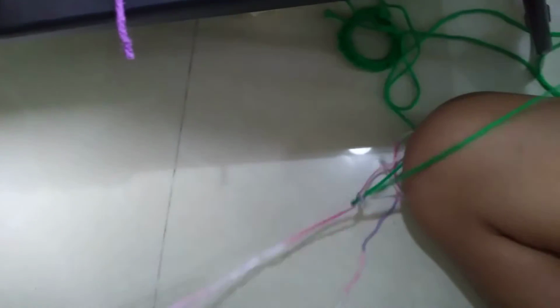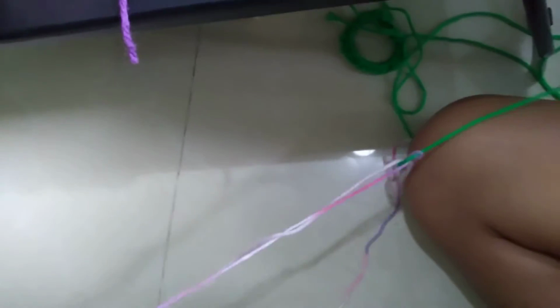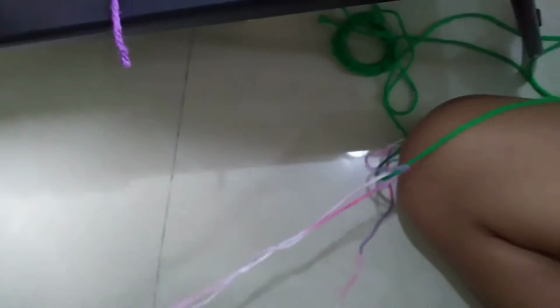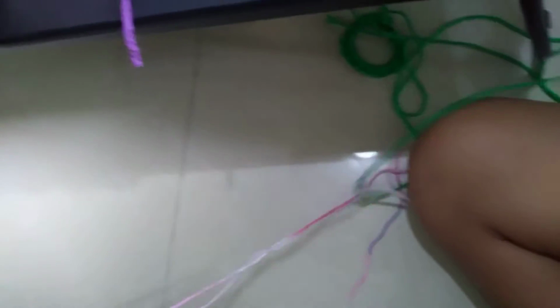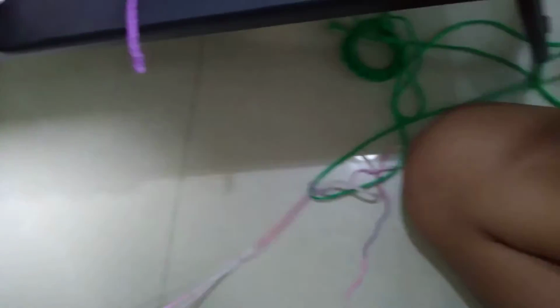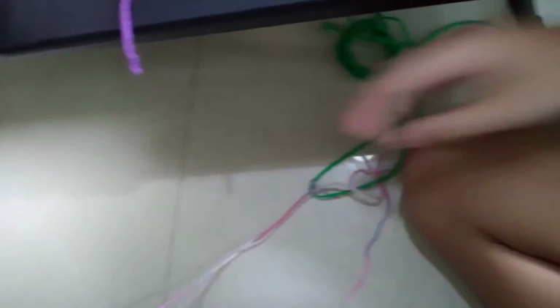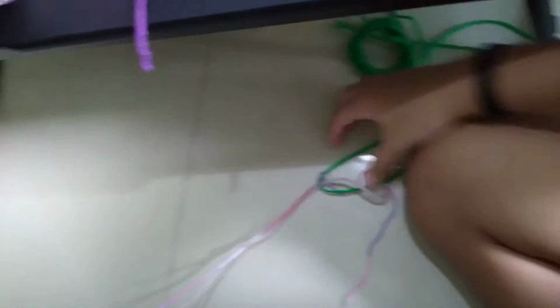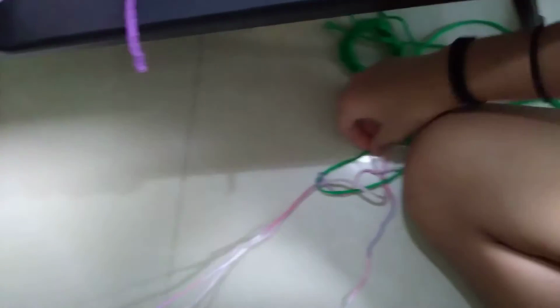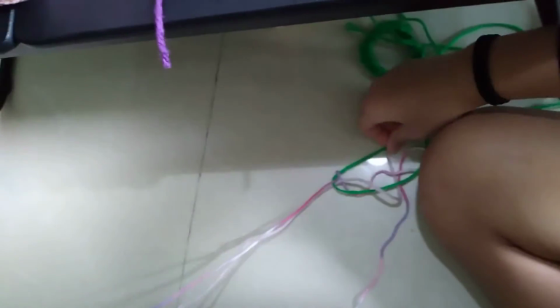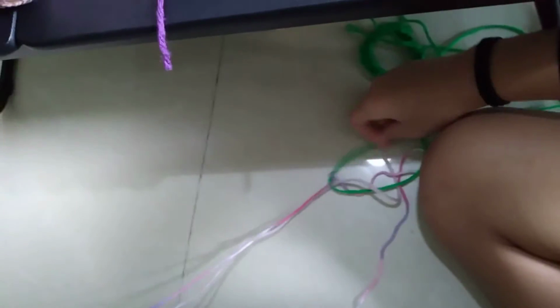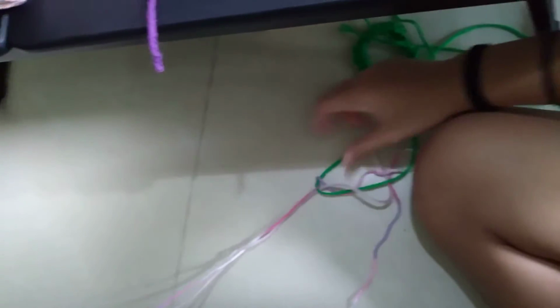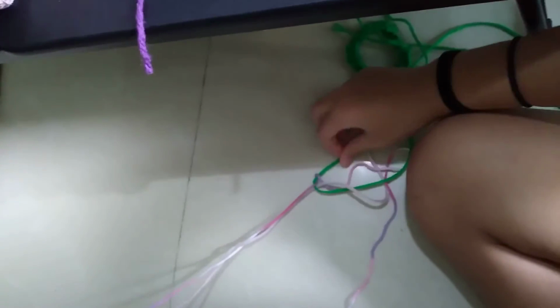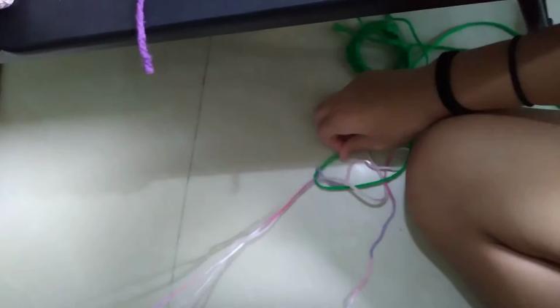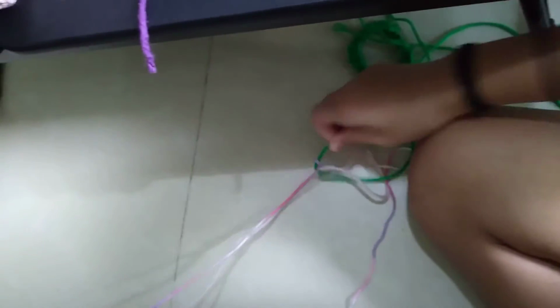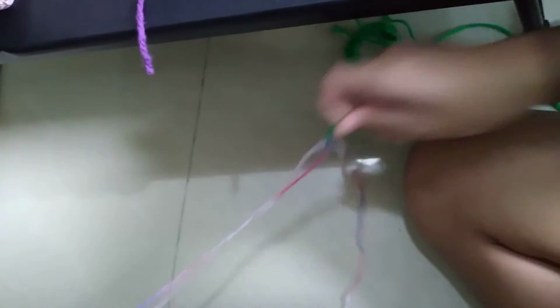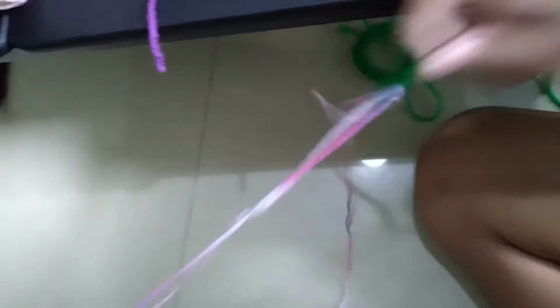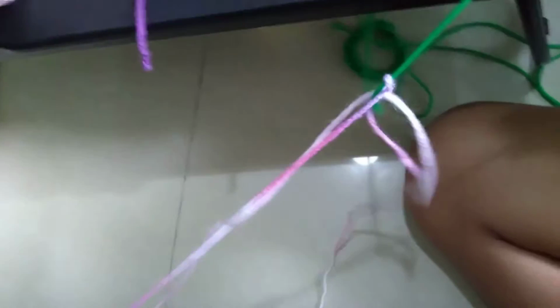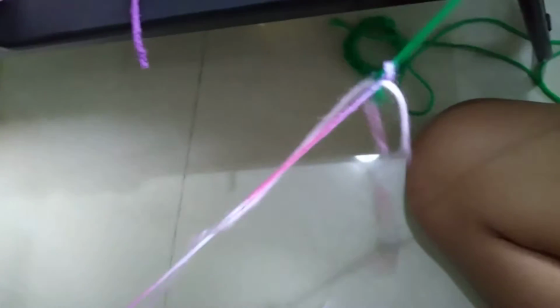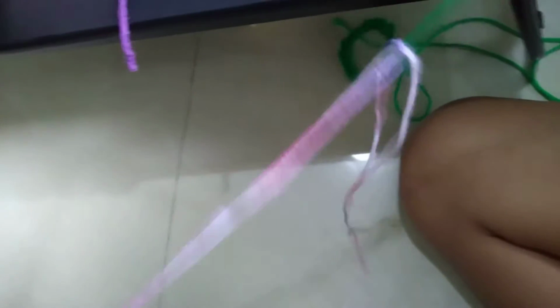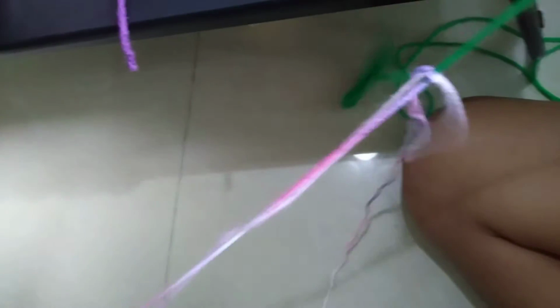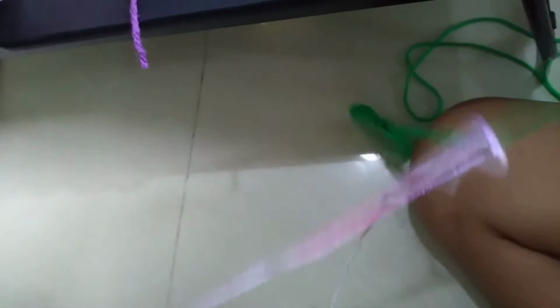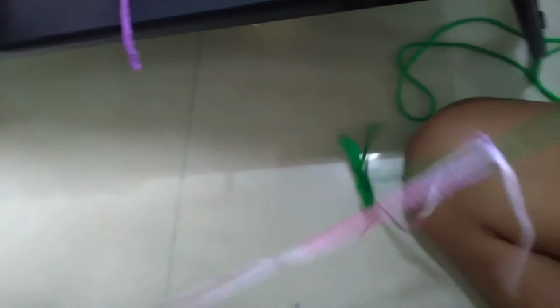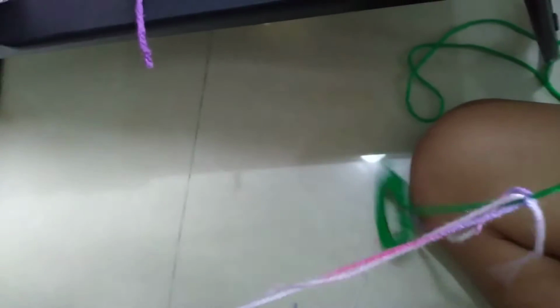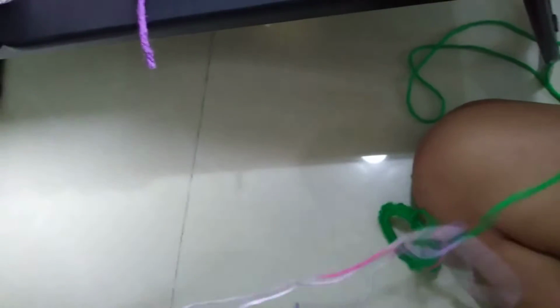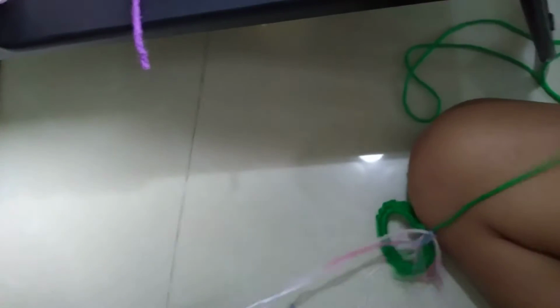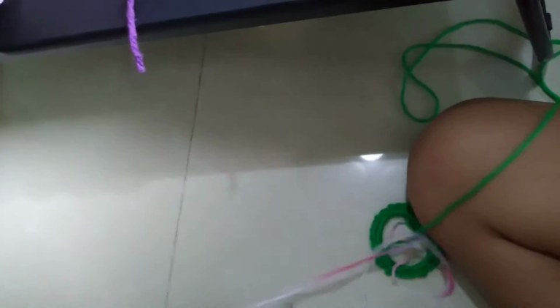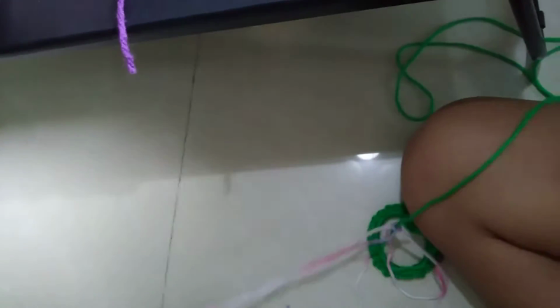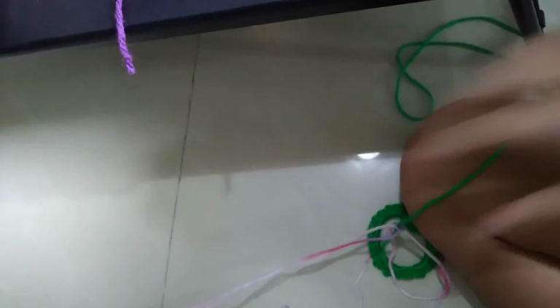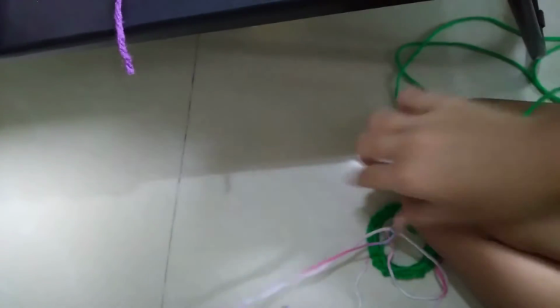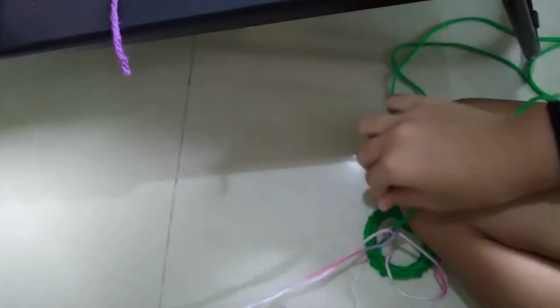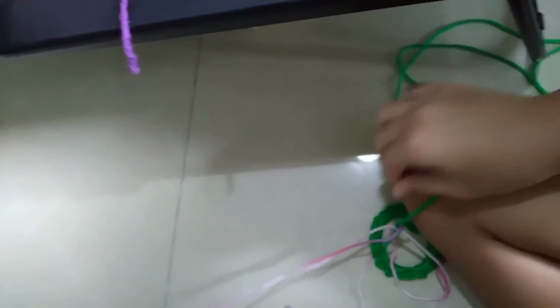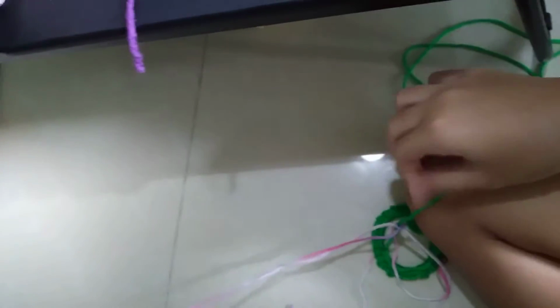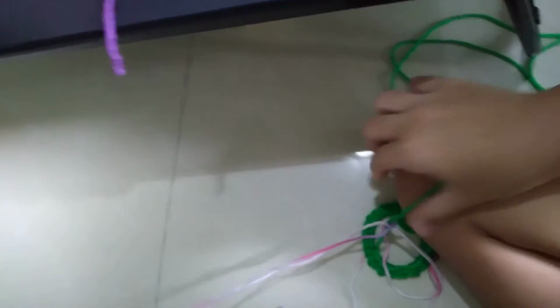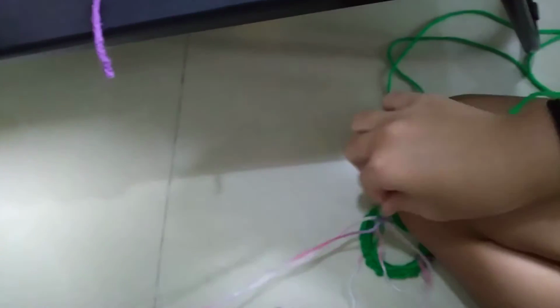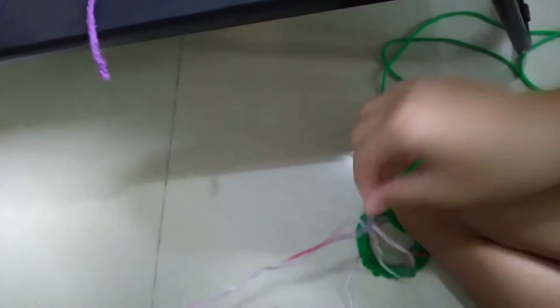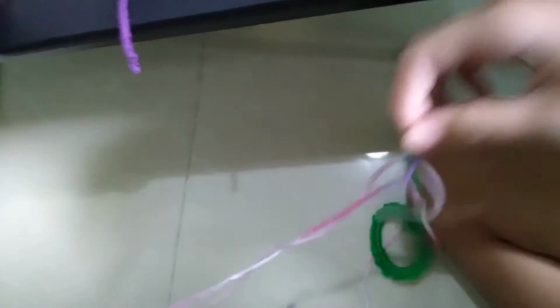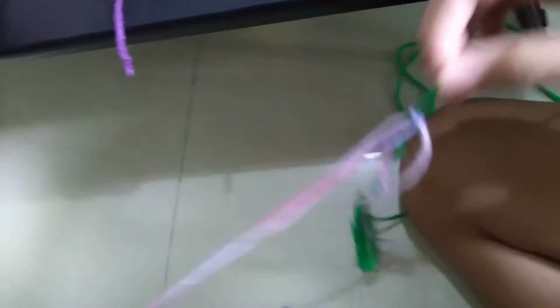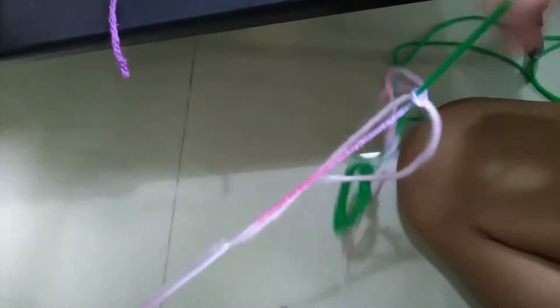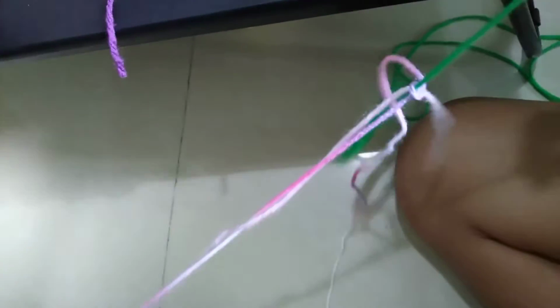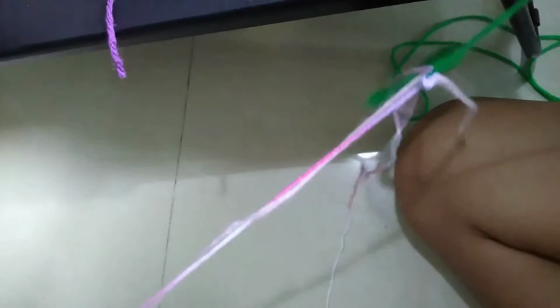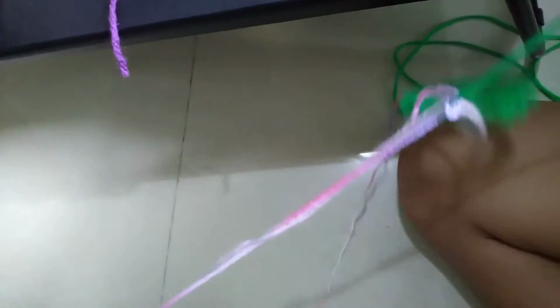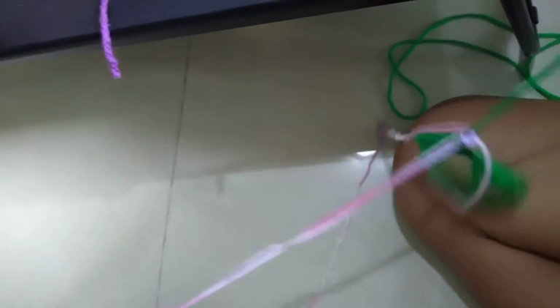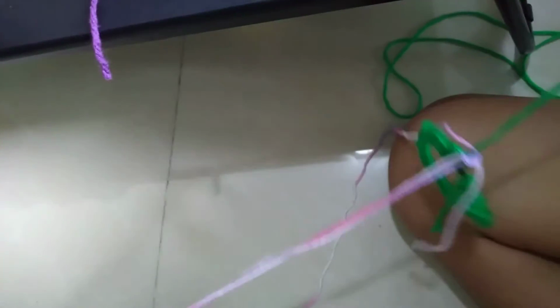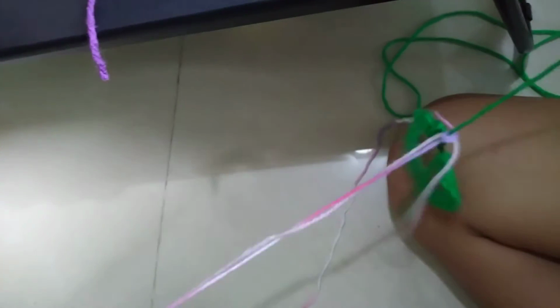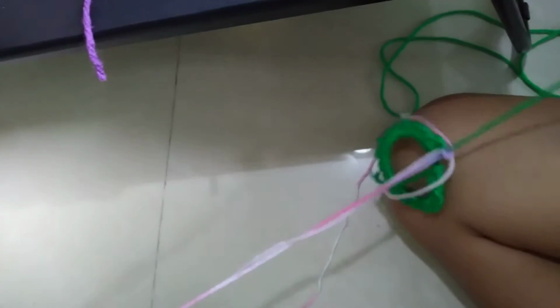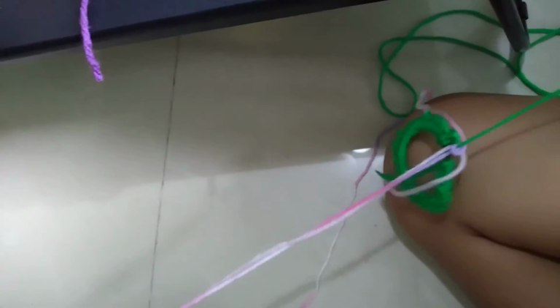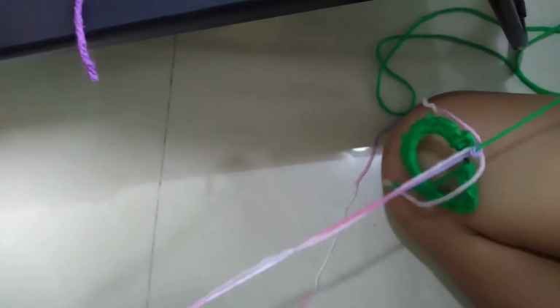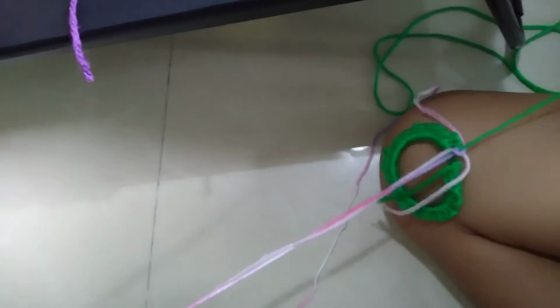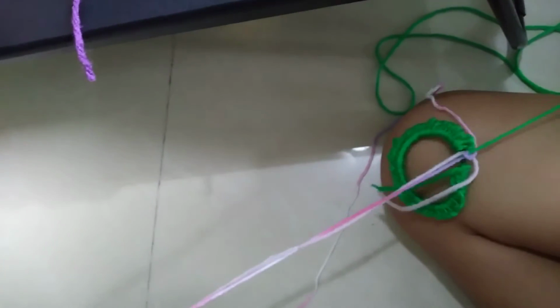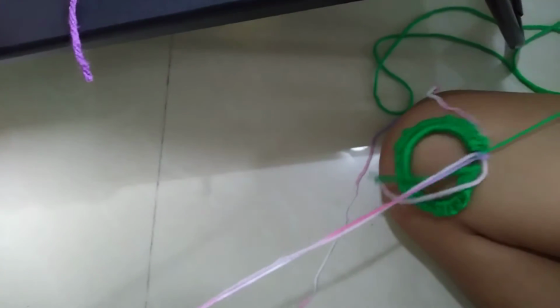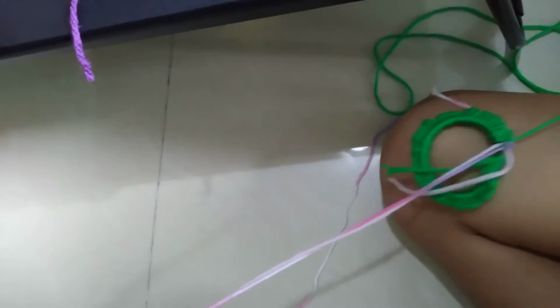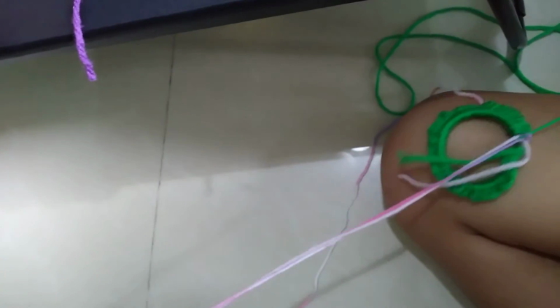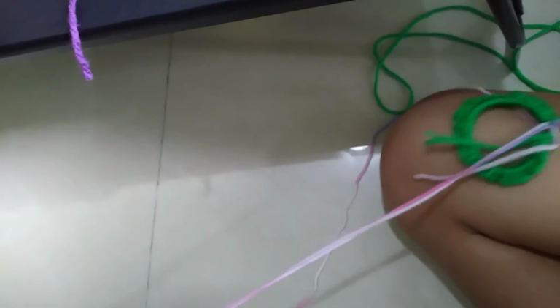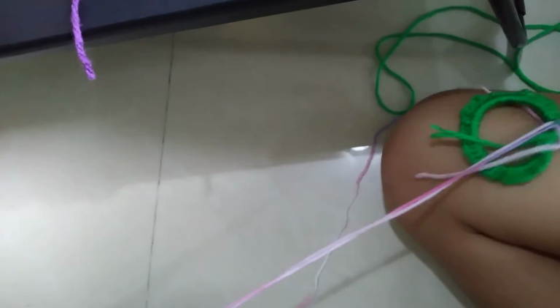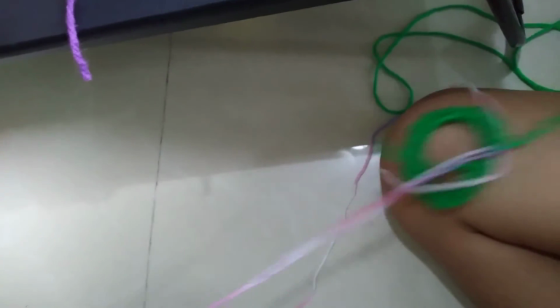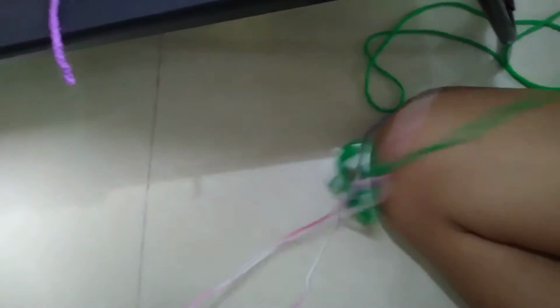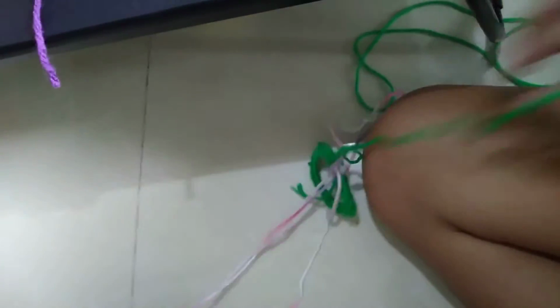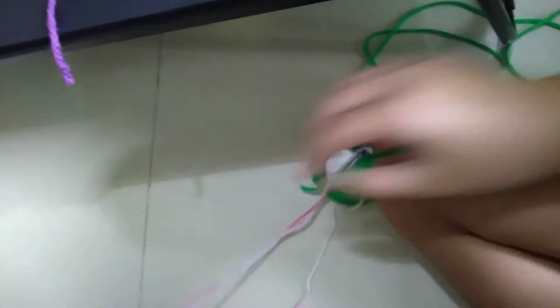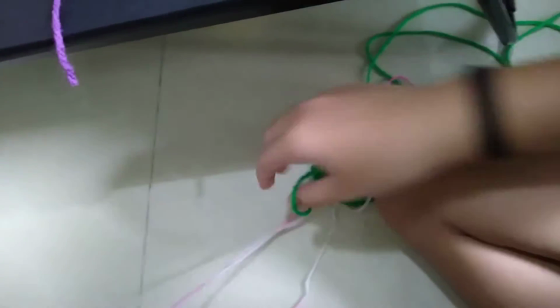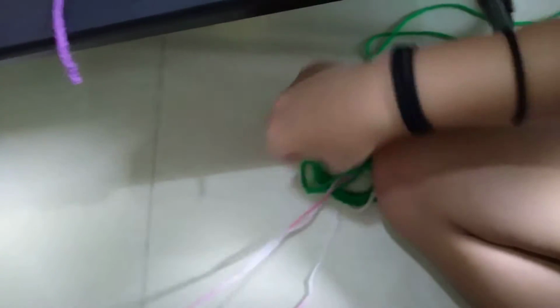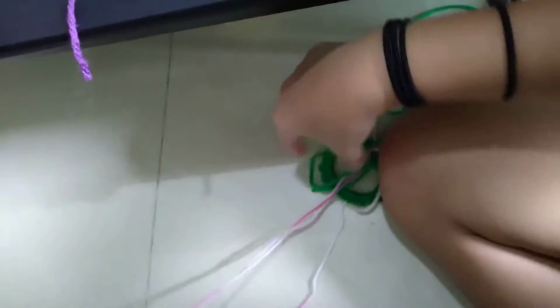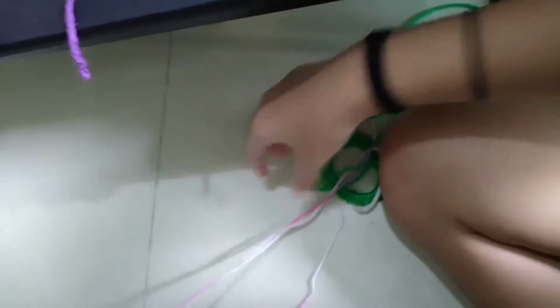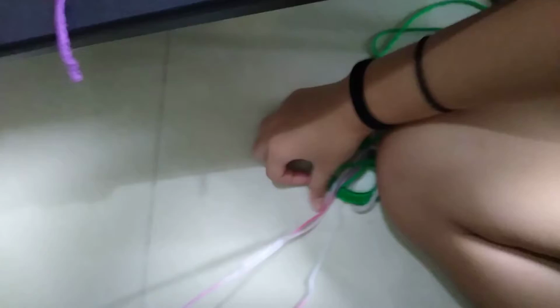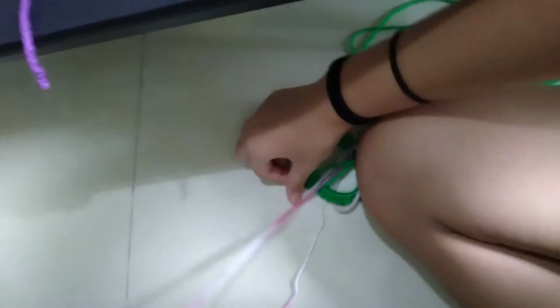Okay, so untangle this. It's really hard to untangle.